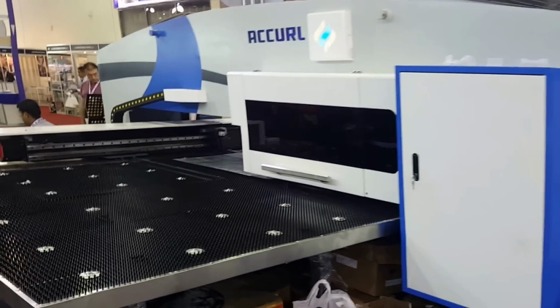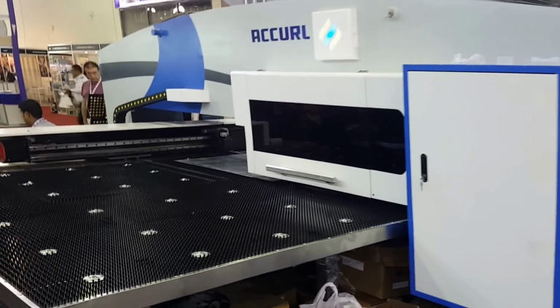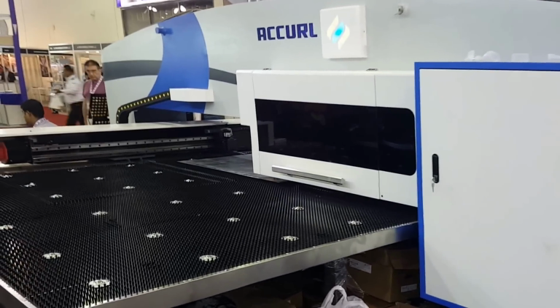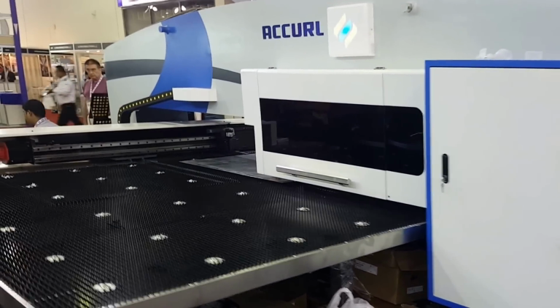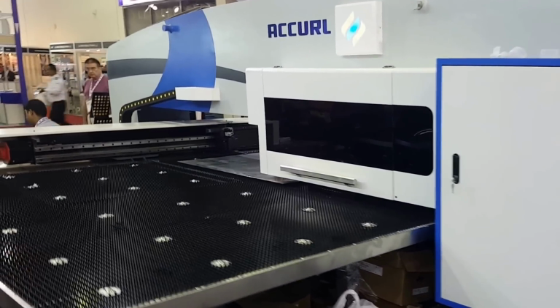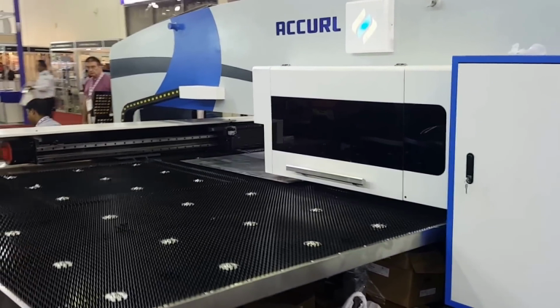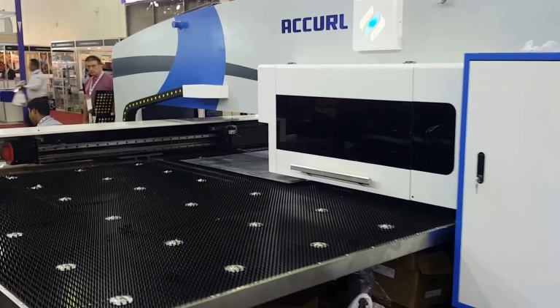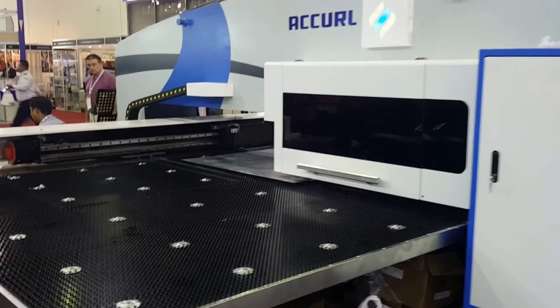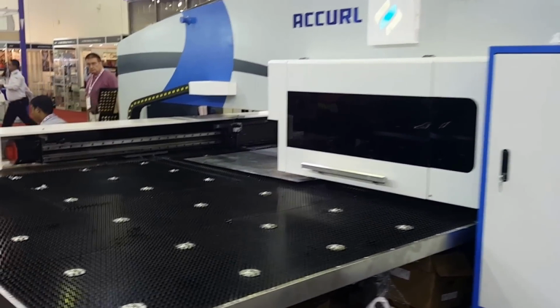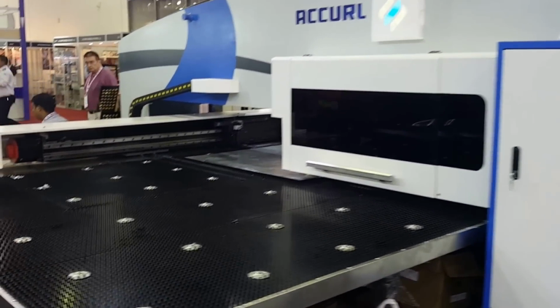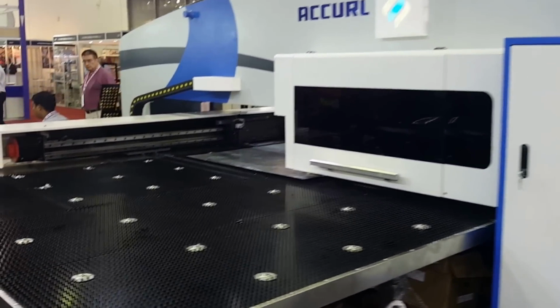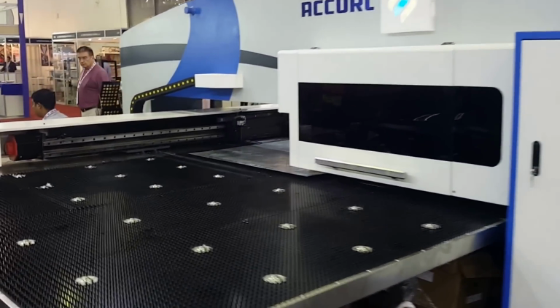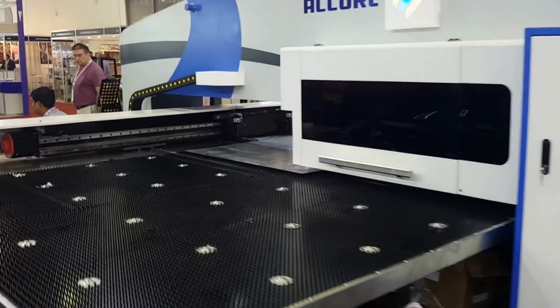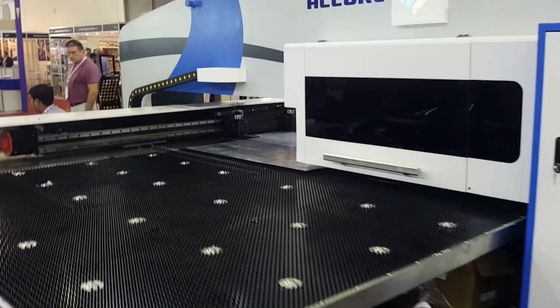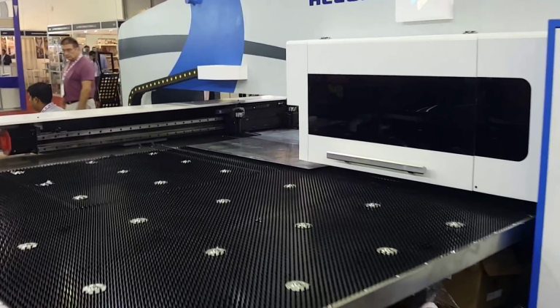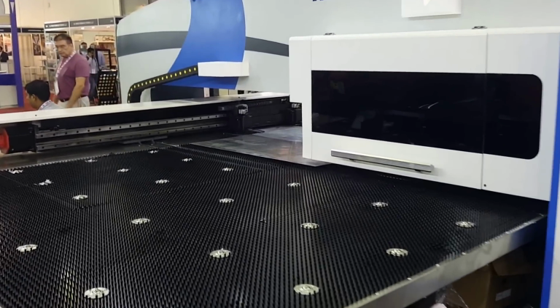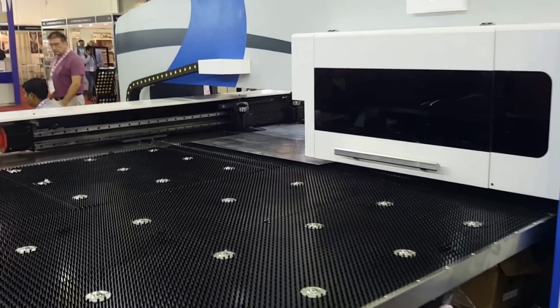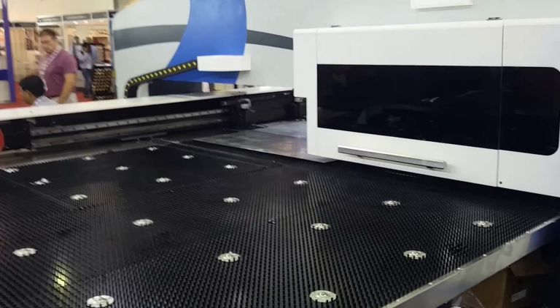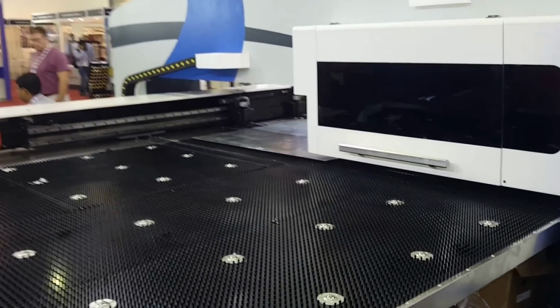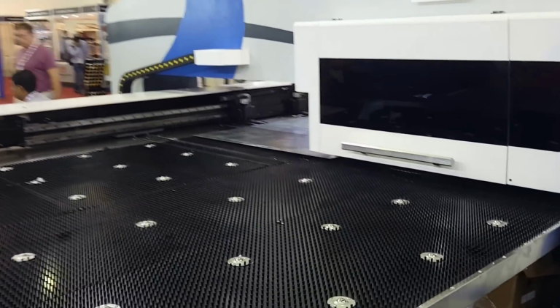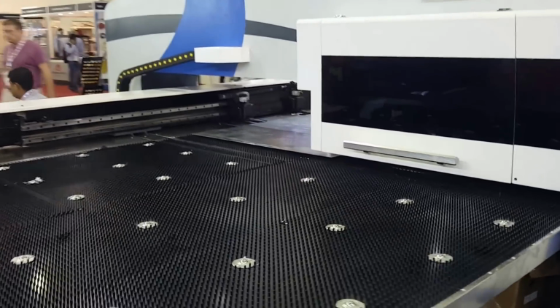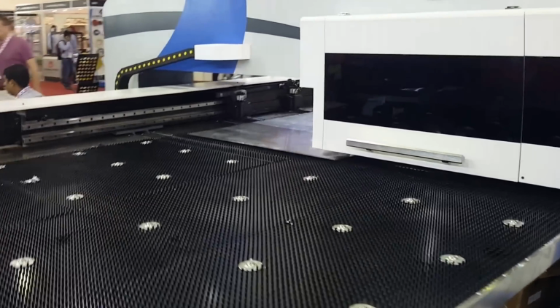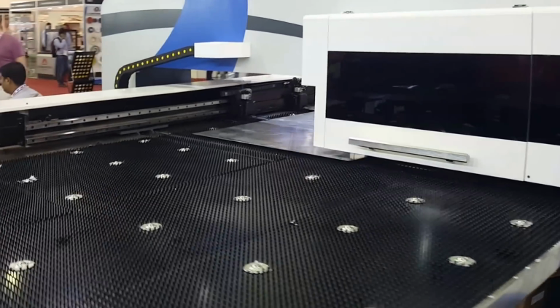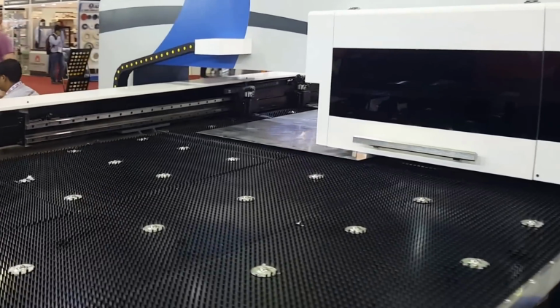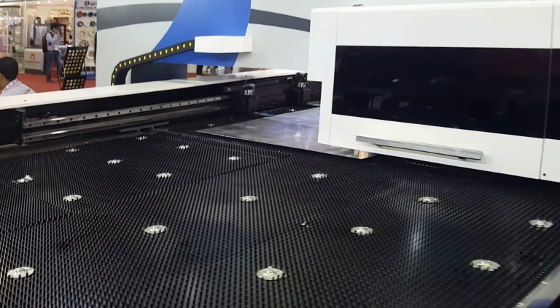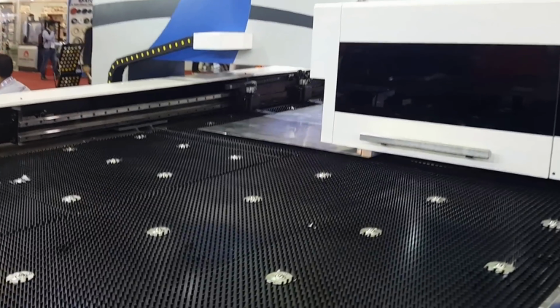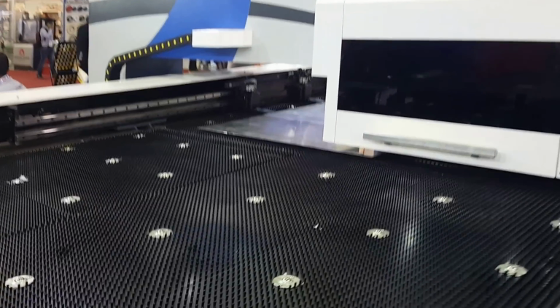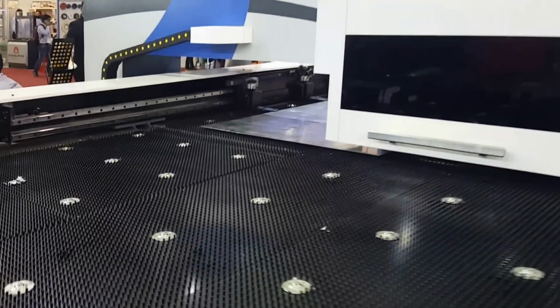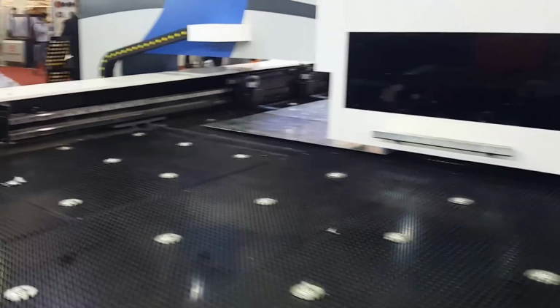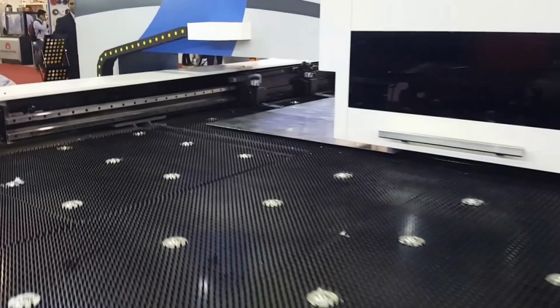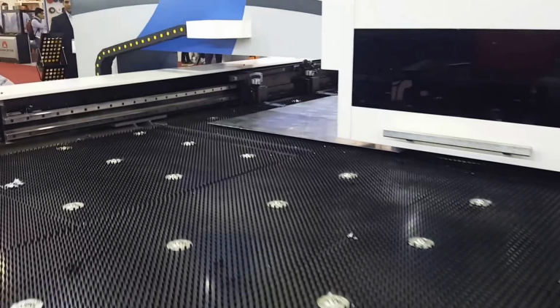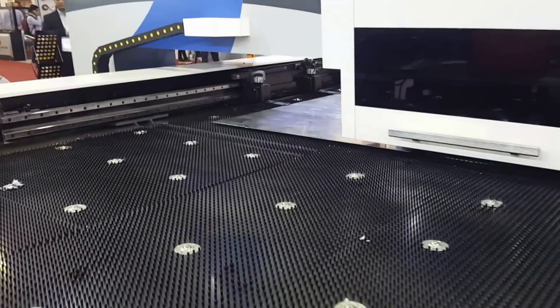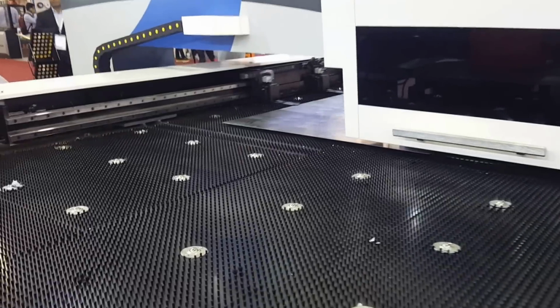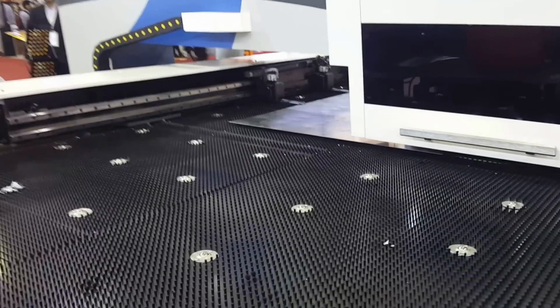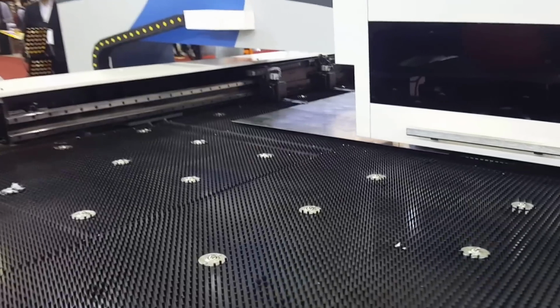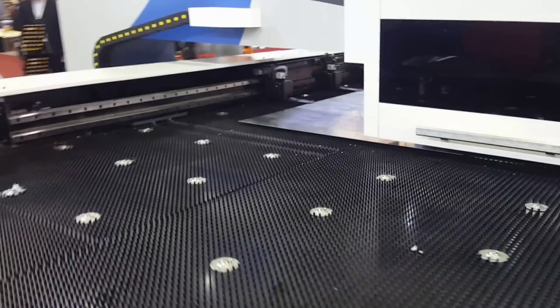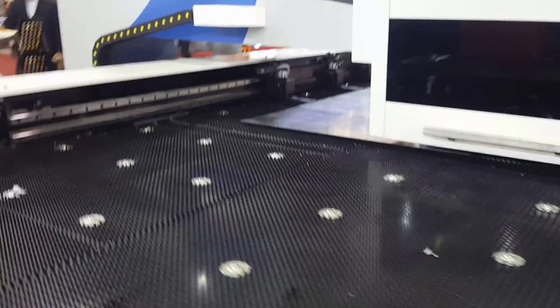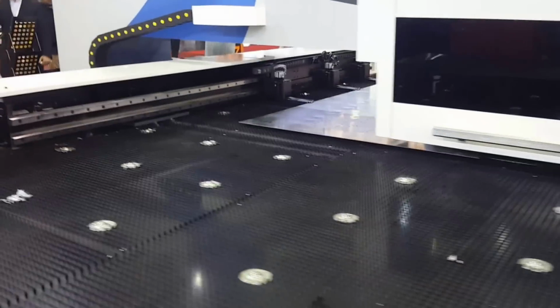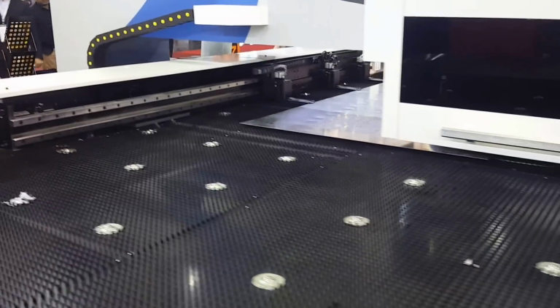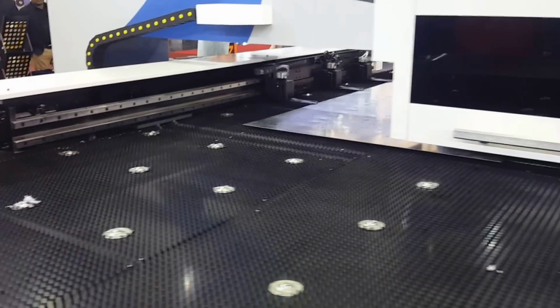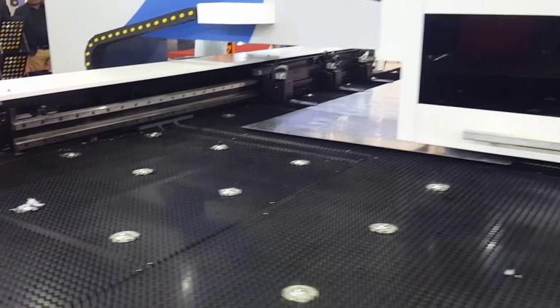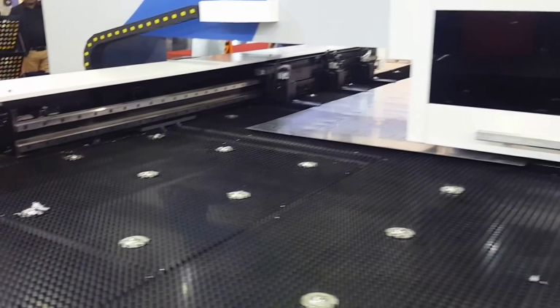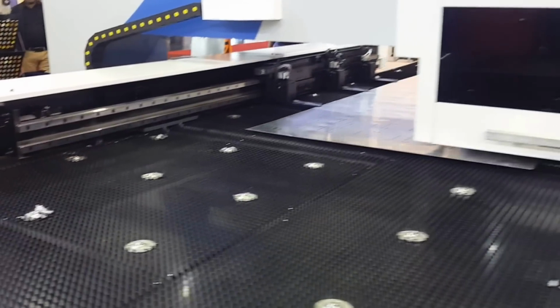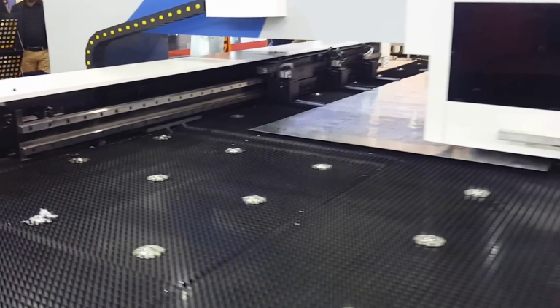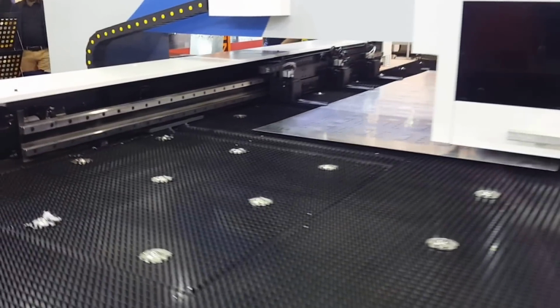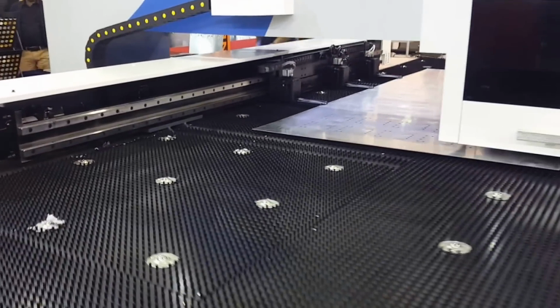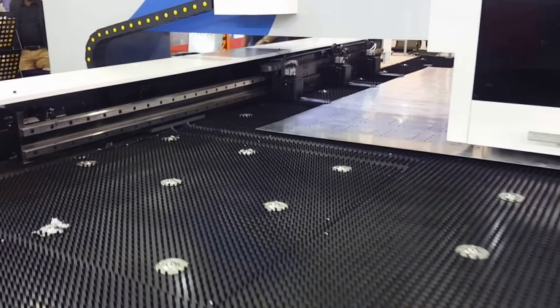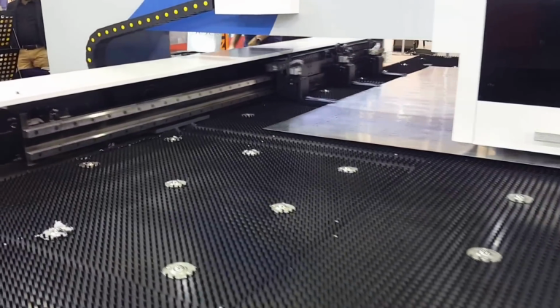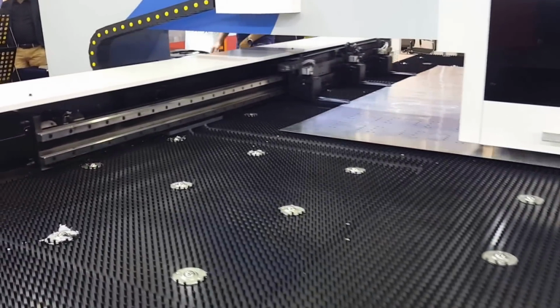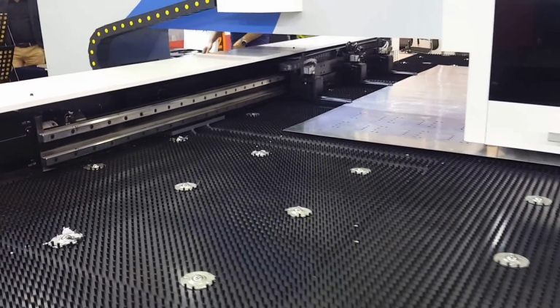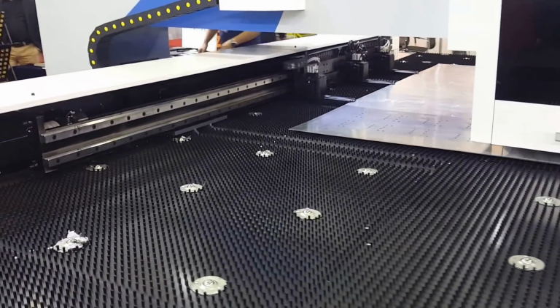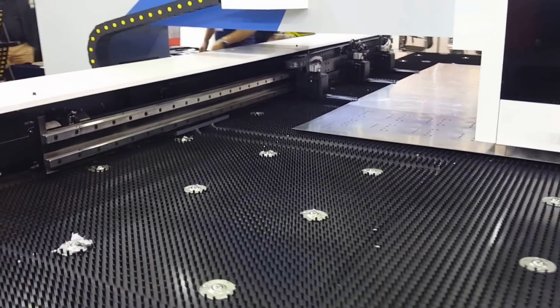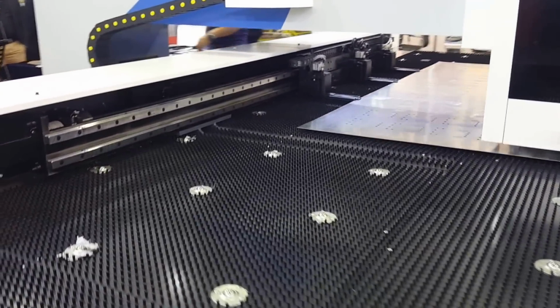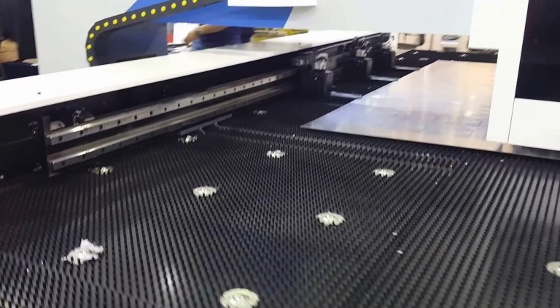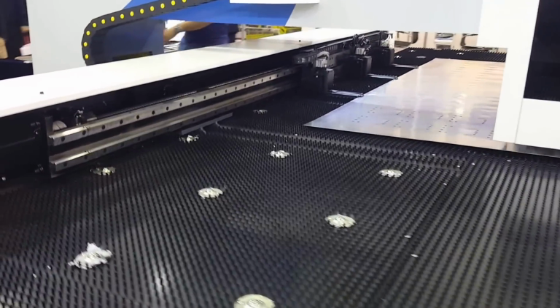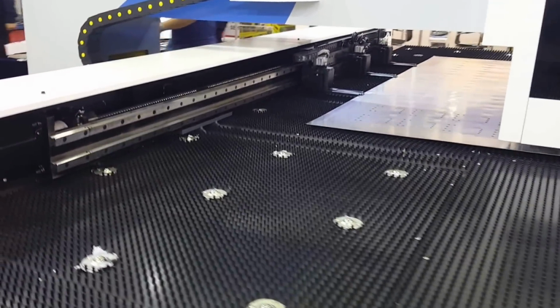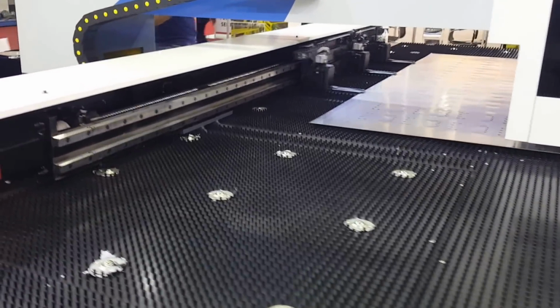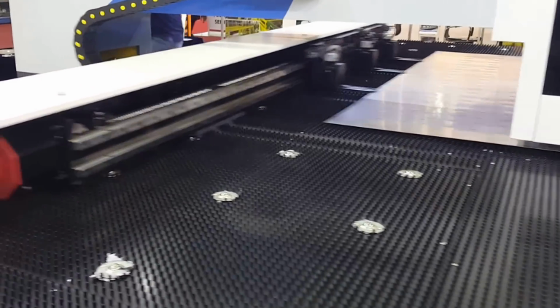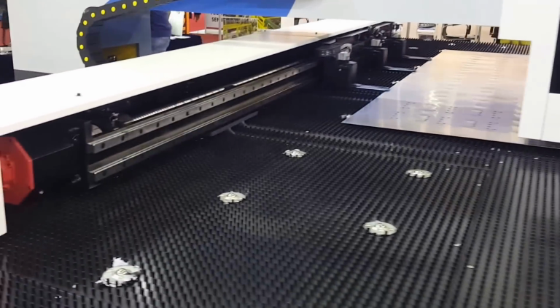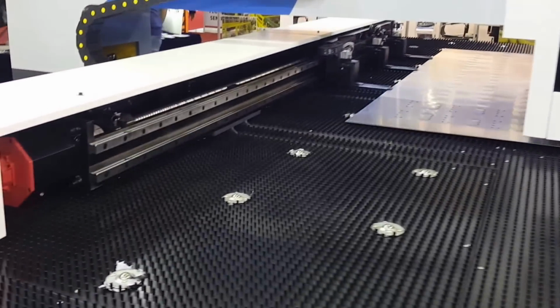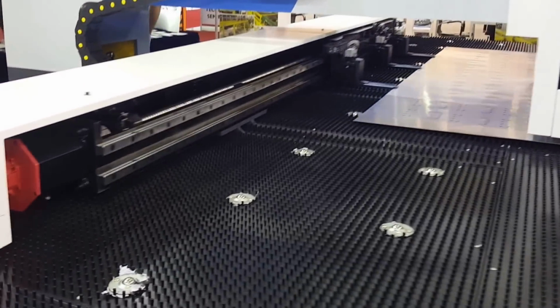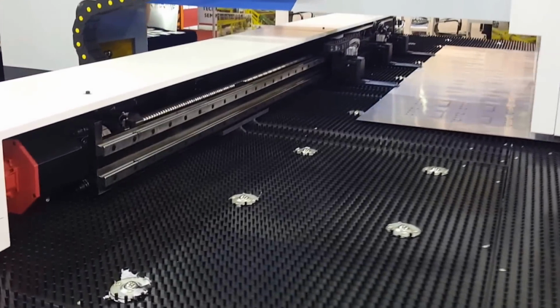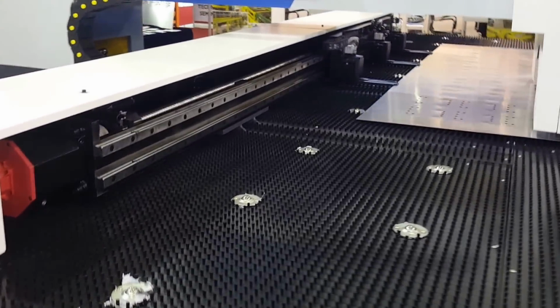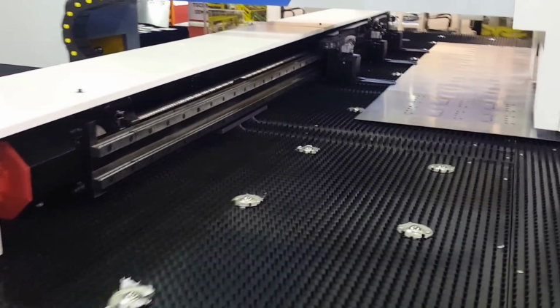Now we have shown this machine and done some samples at the exhibition. The servo driver is also from FANUC.